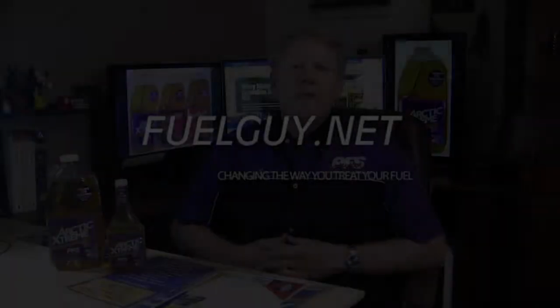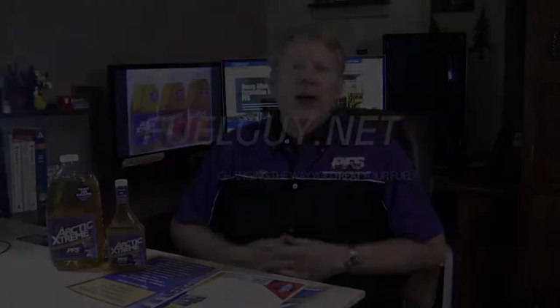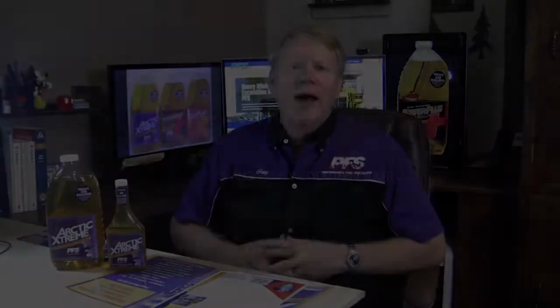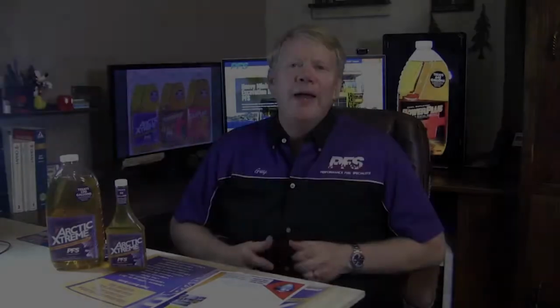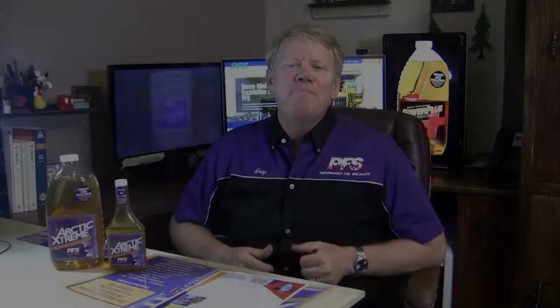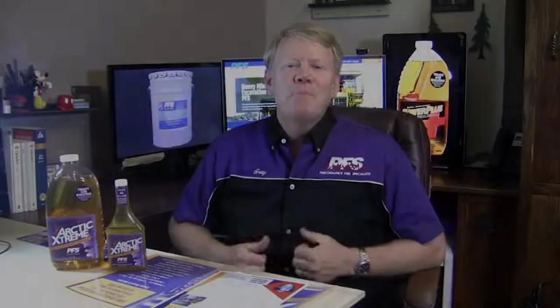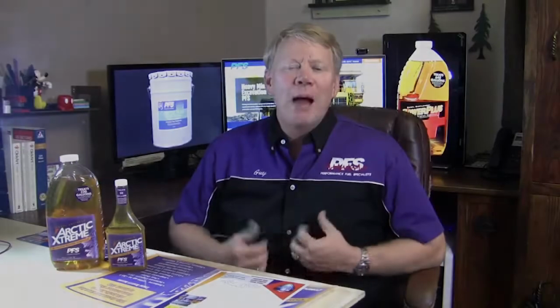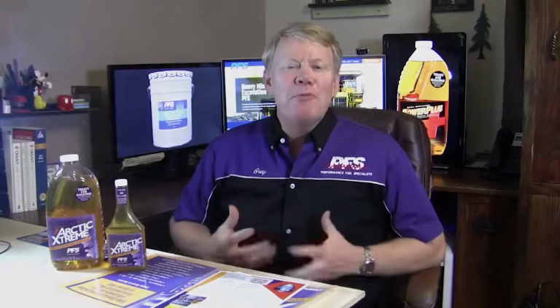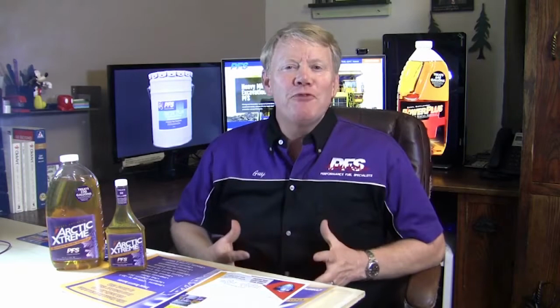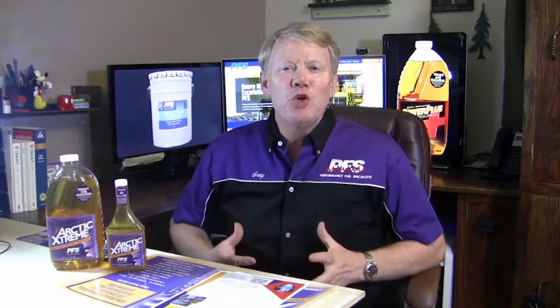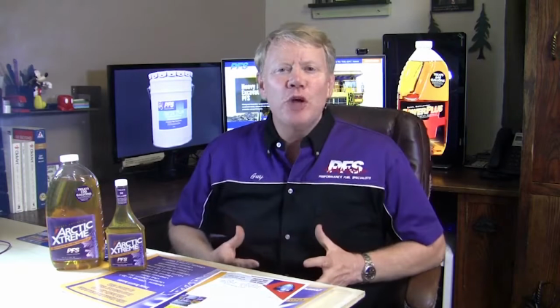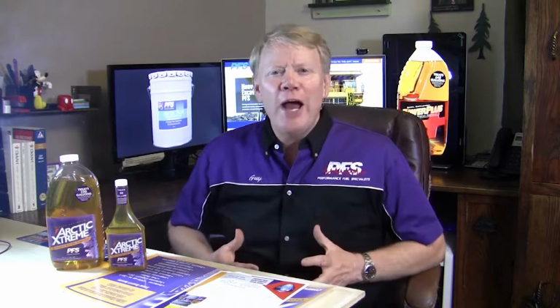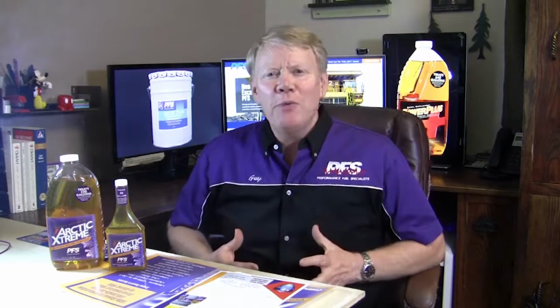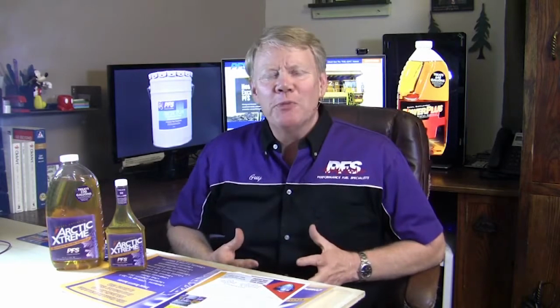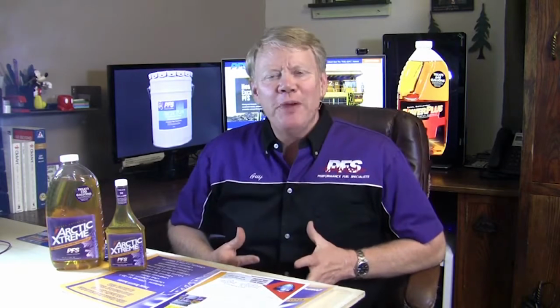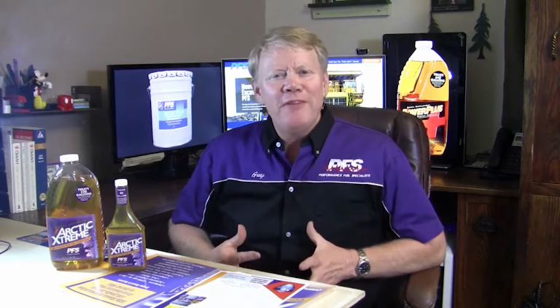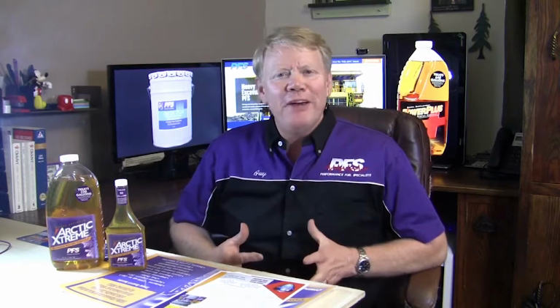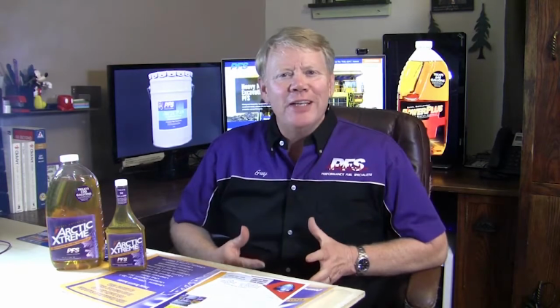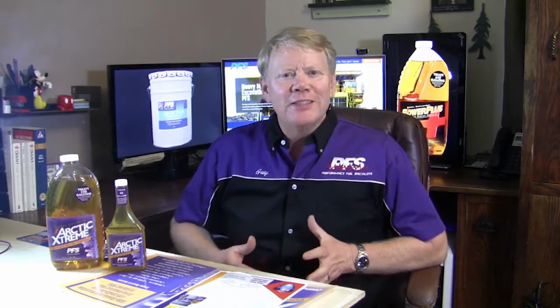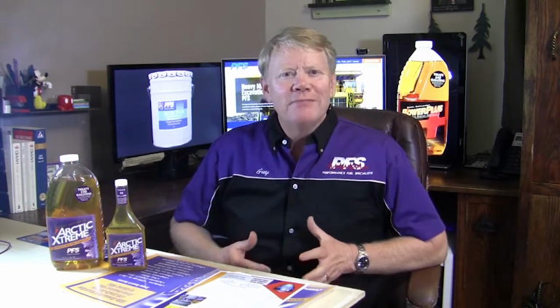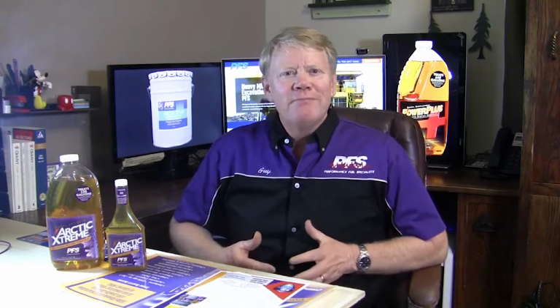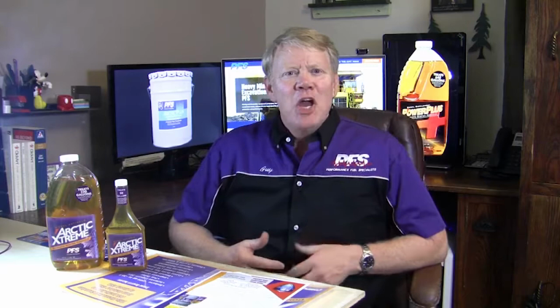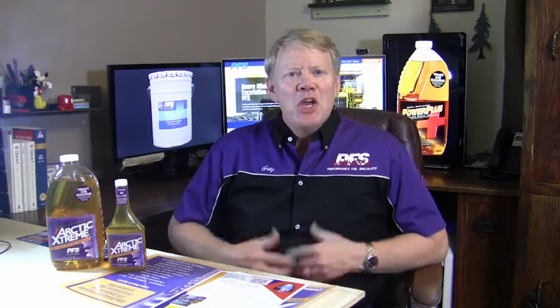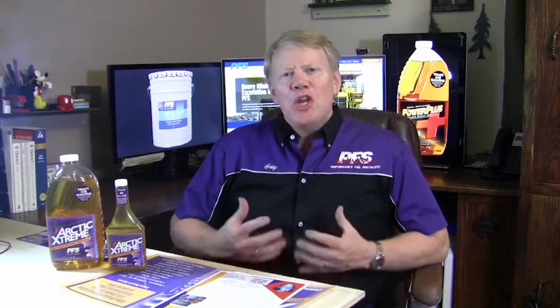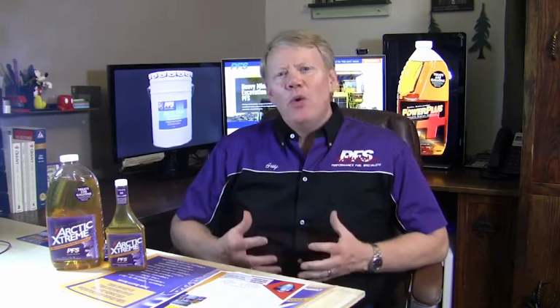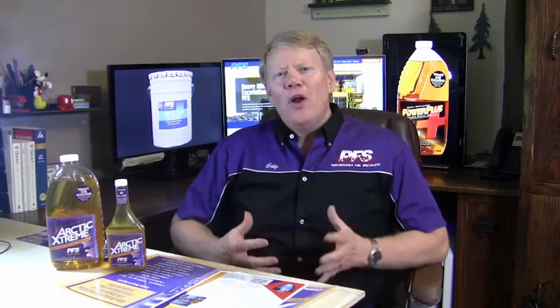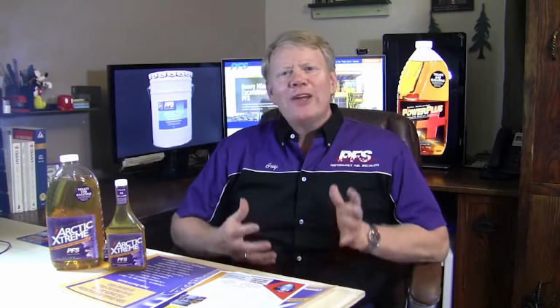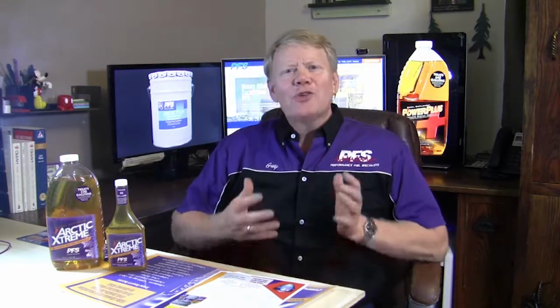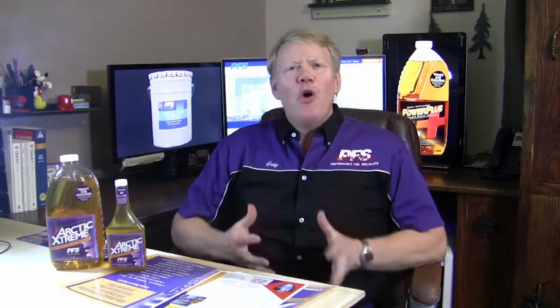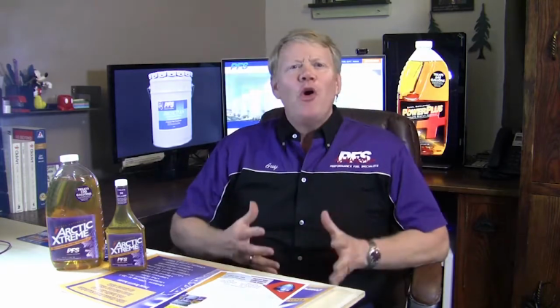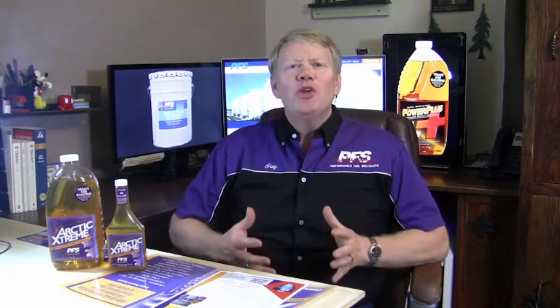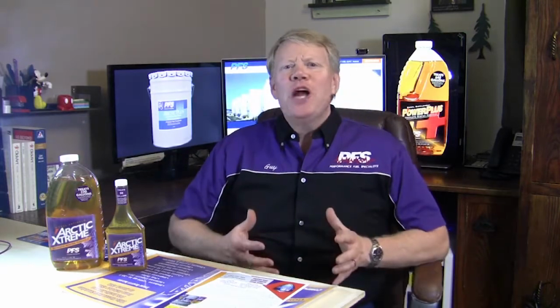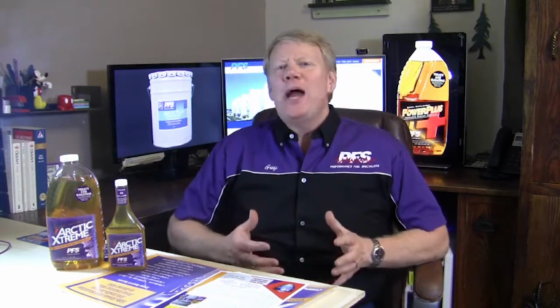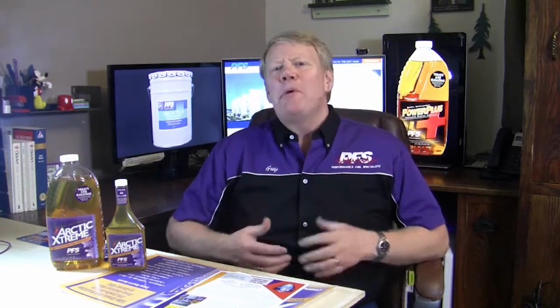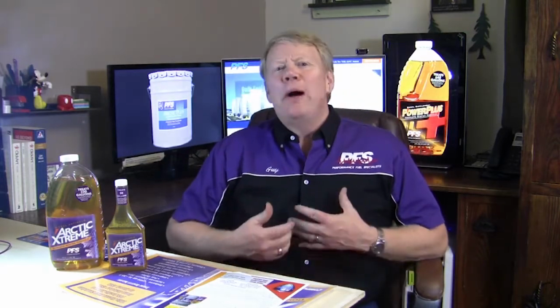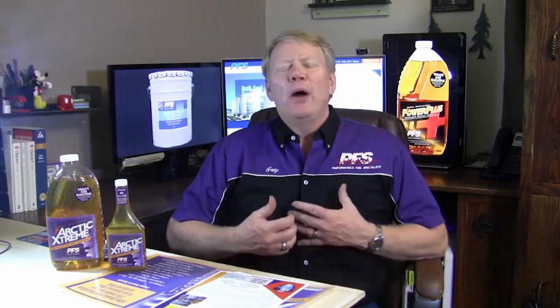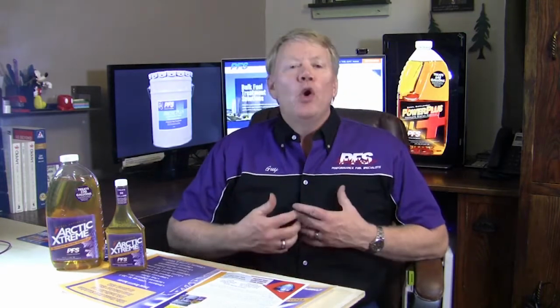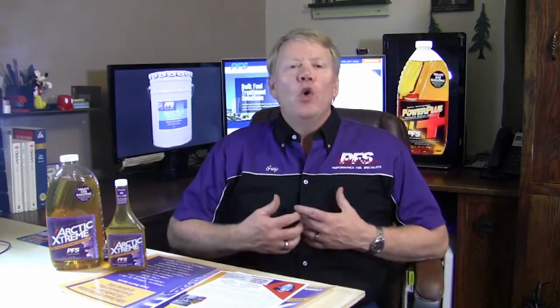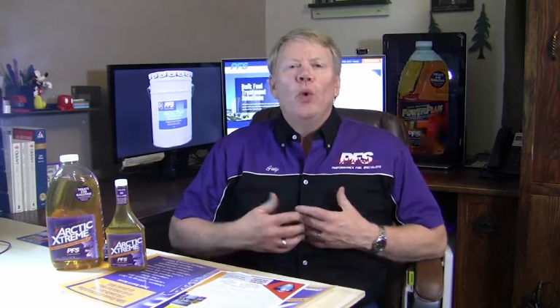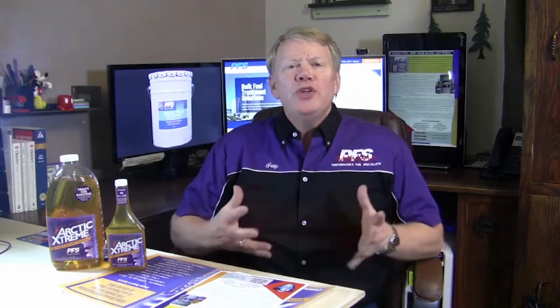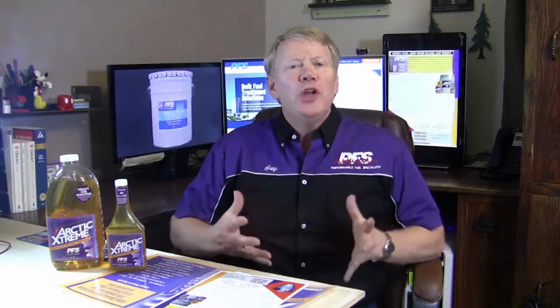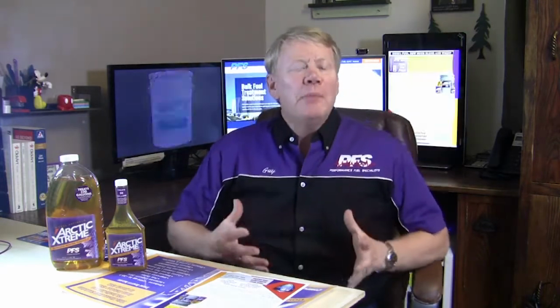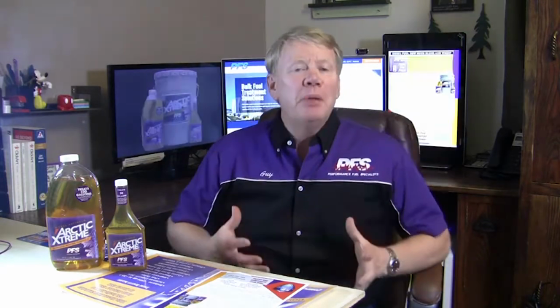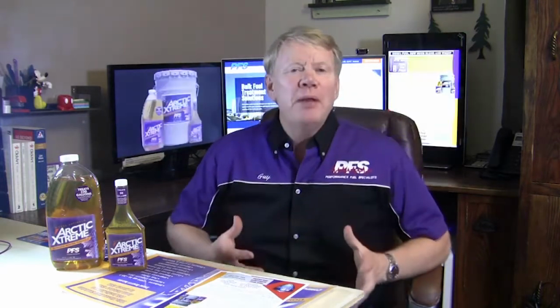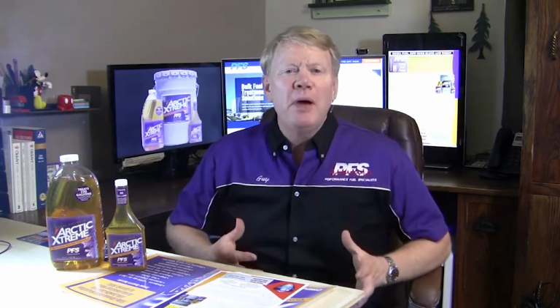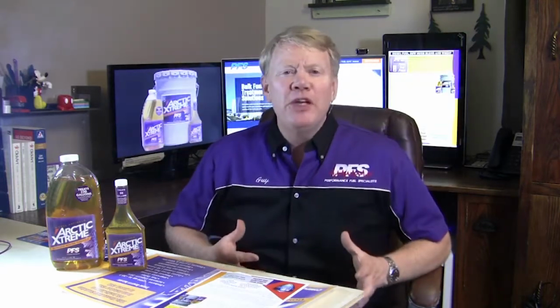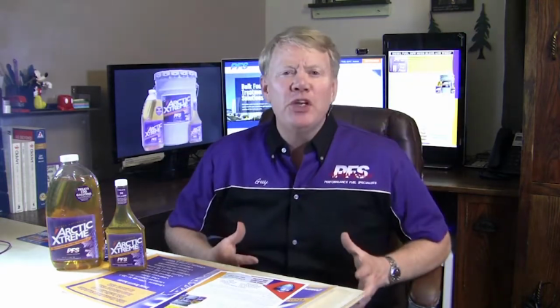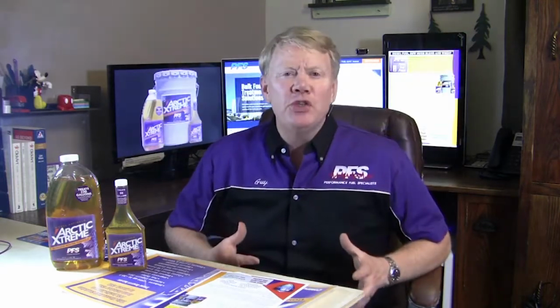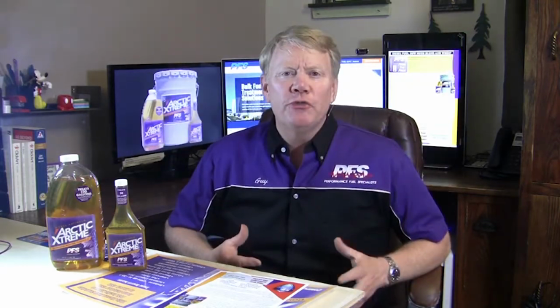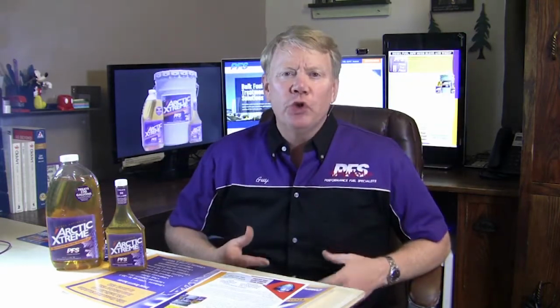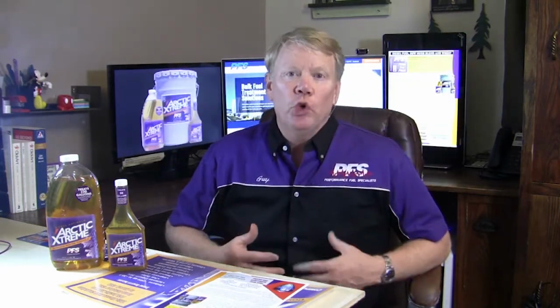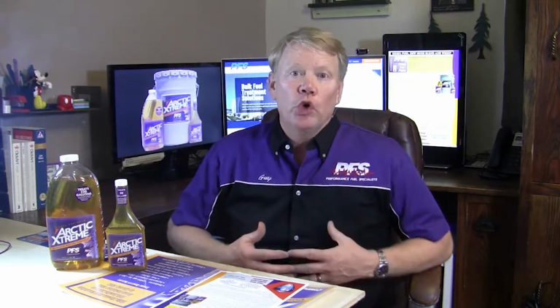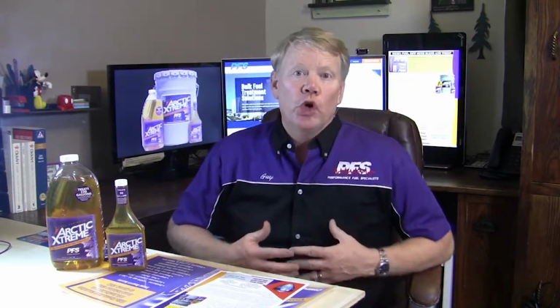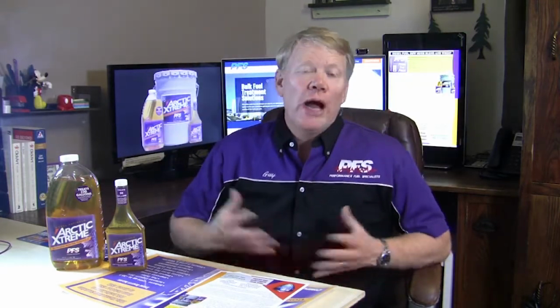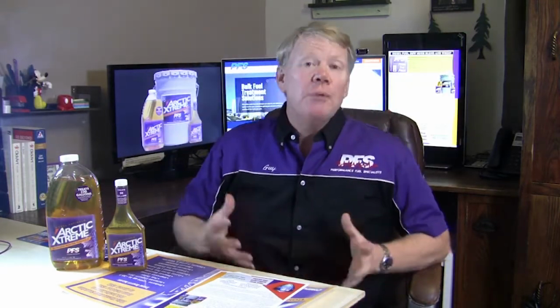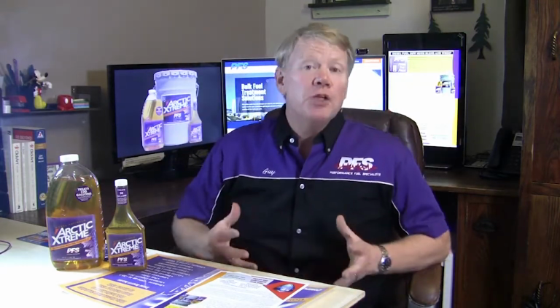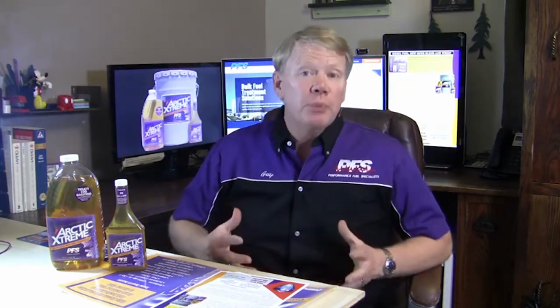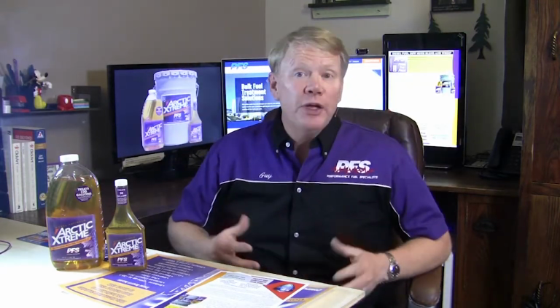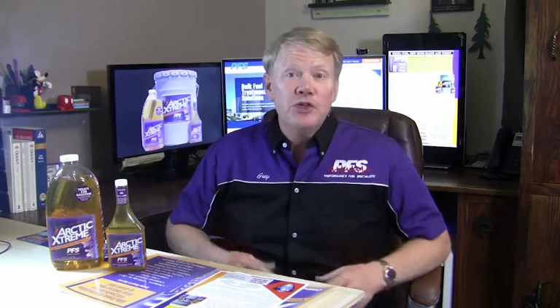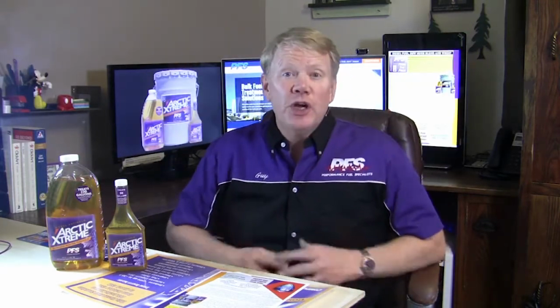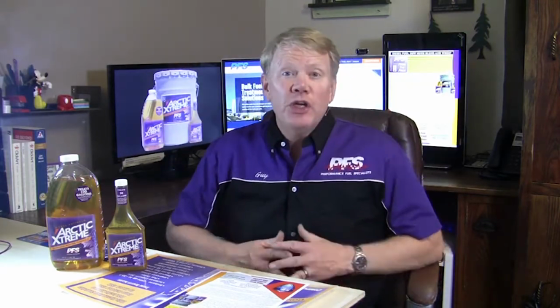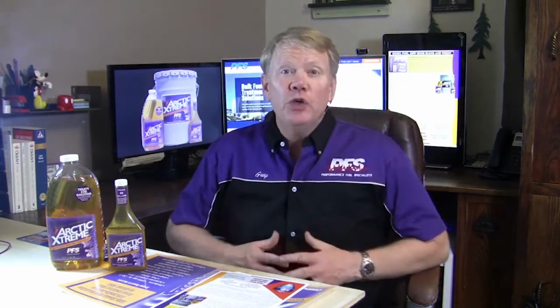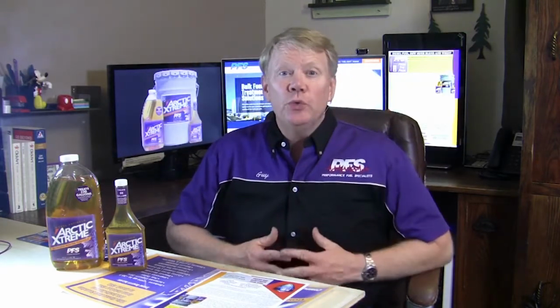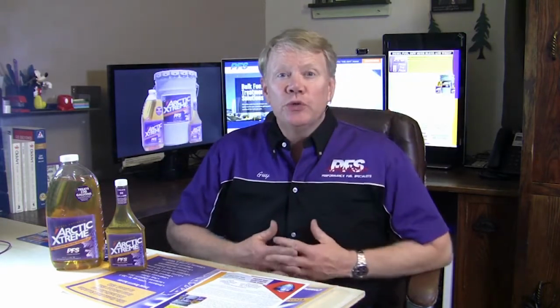Hi, I'm the Fuel Guy with PFS. We're asked all the time: when should I blend my diesel fuel, or how much blend should I use?